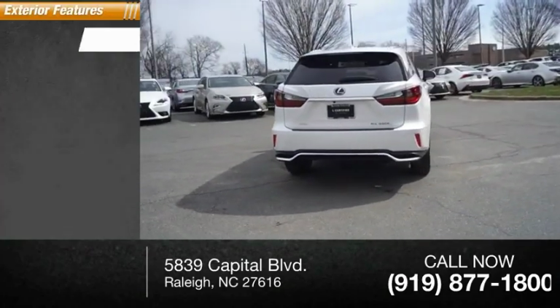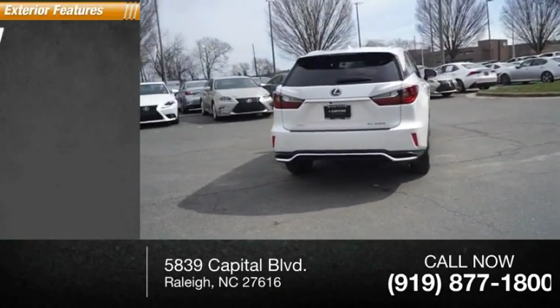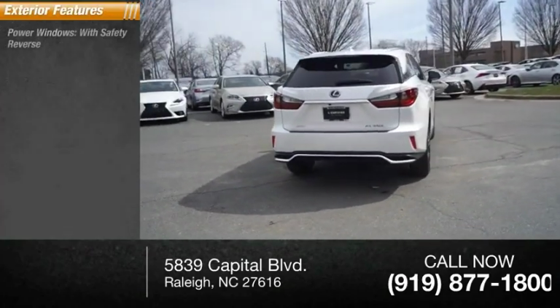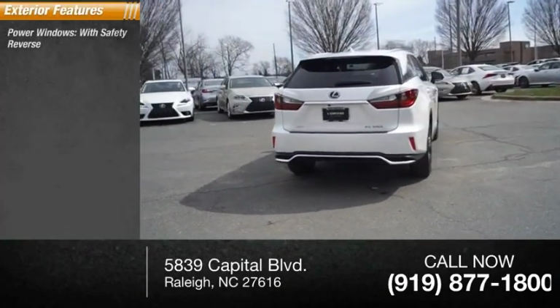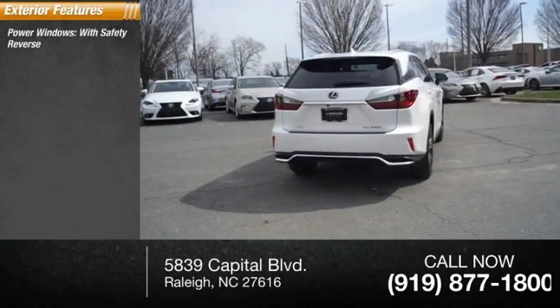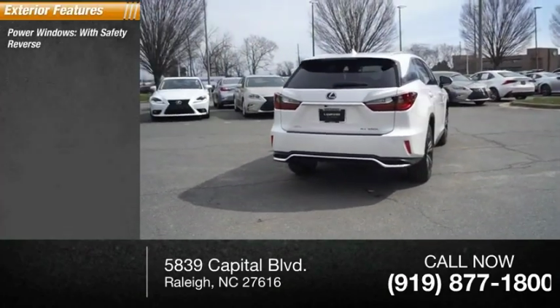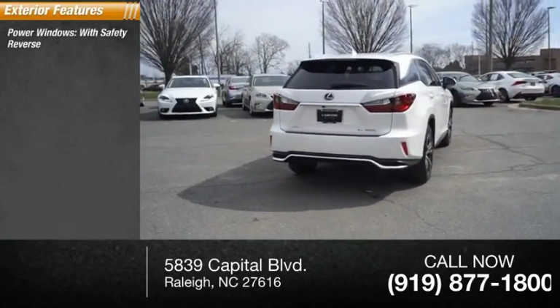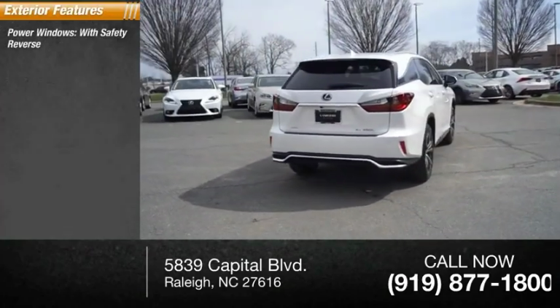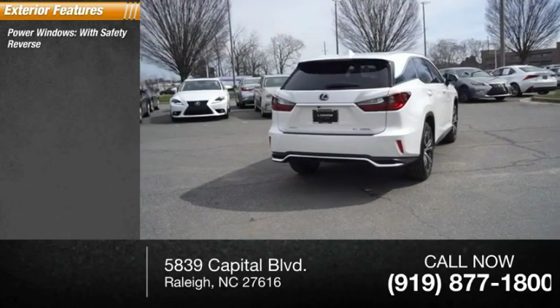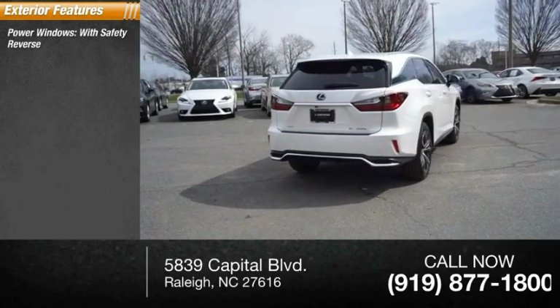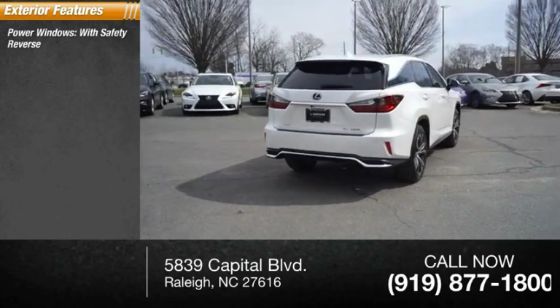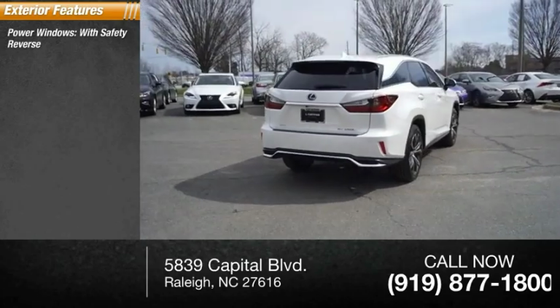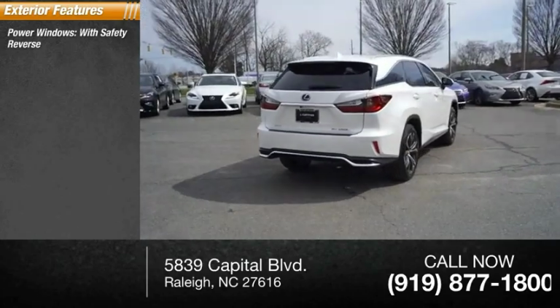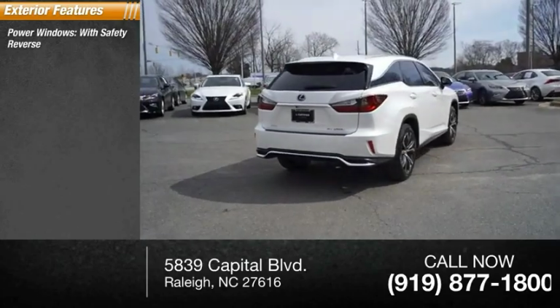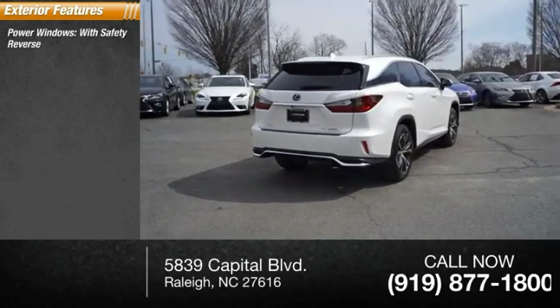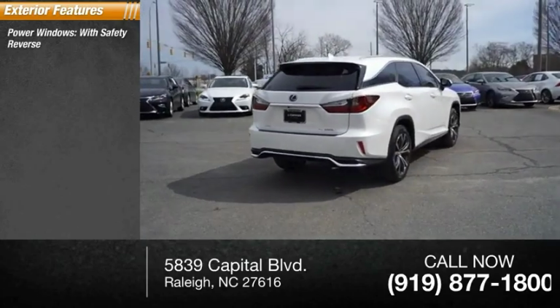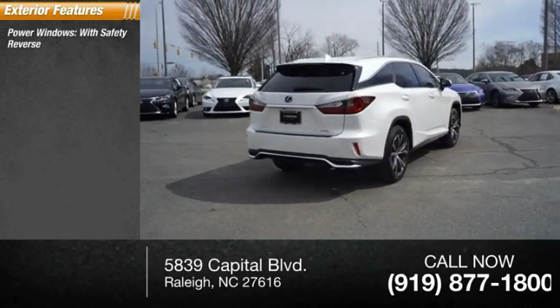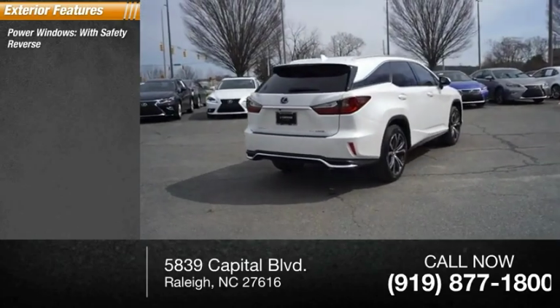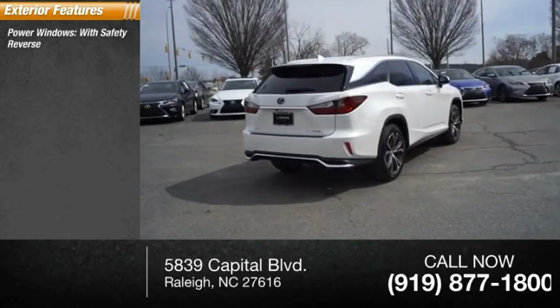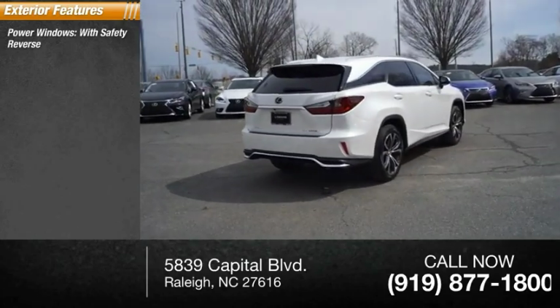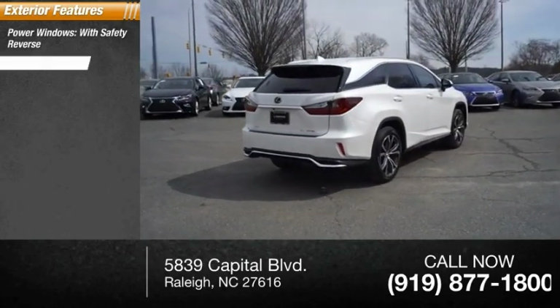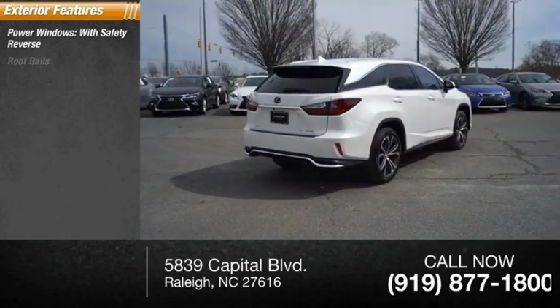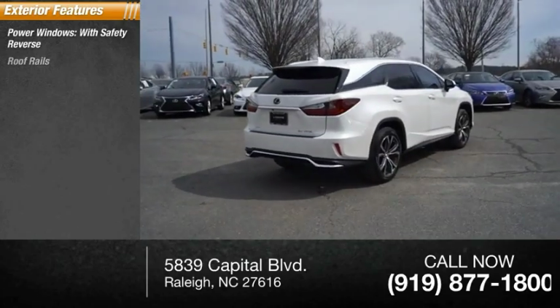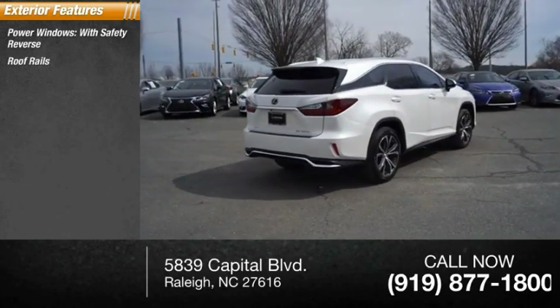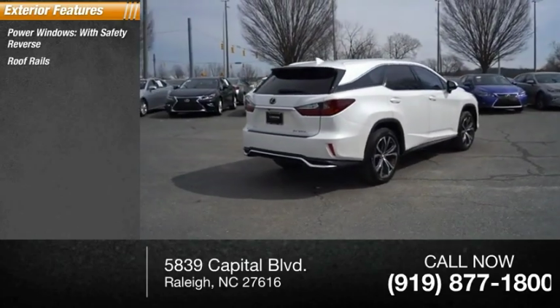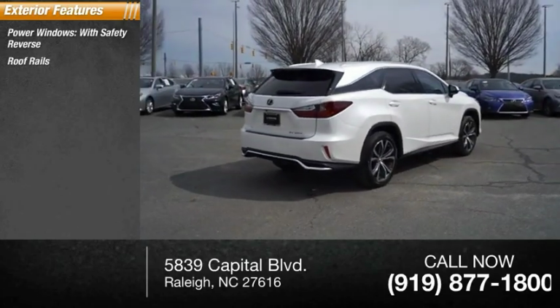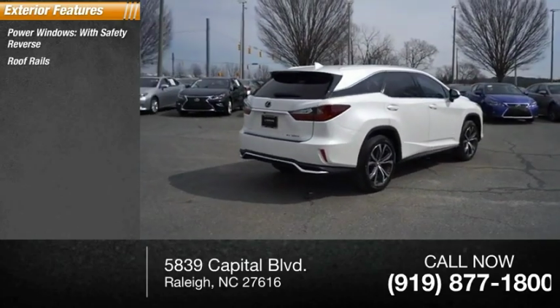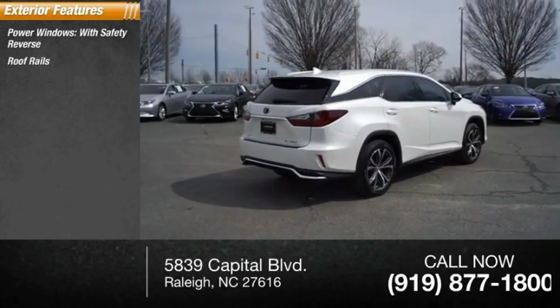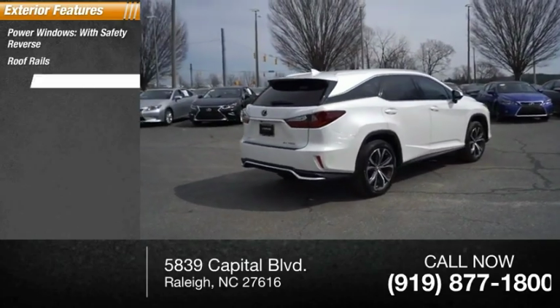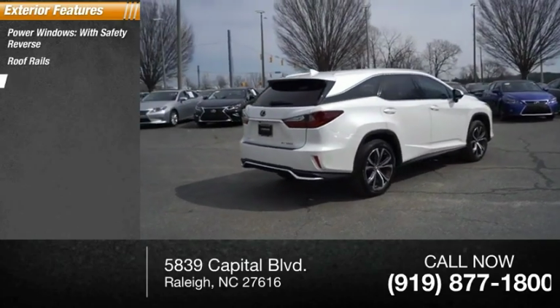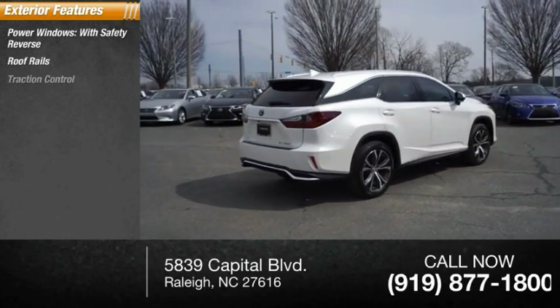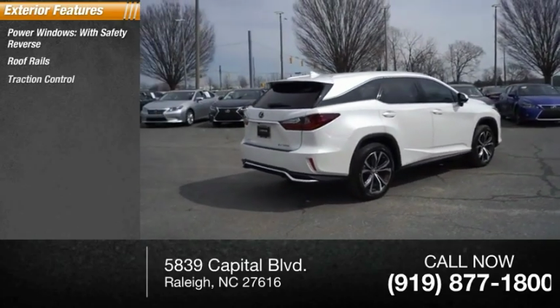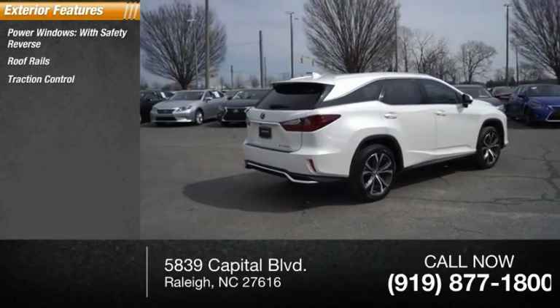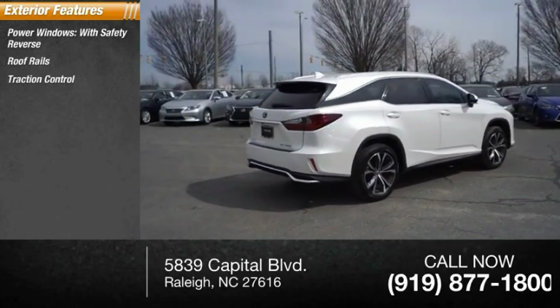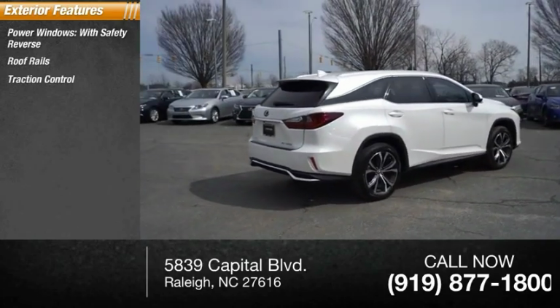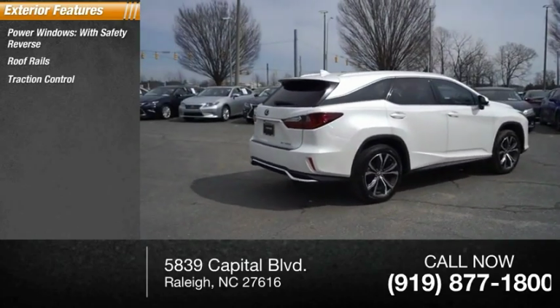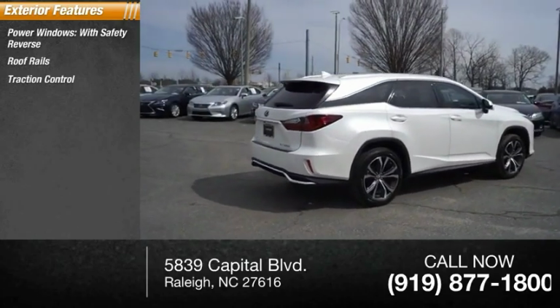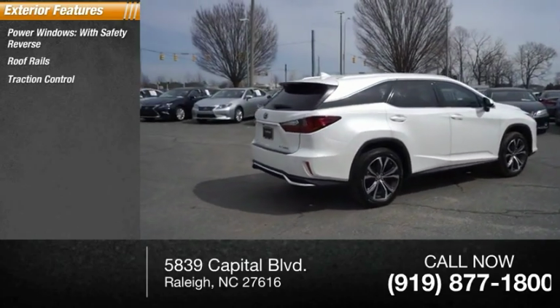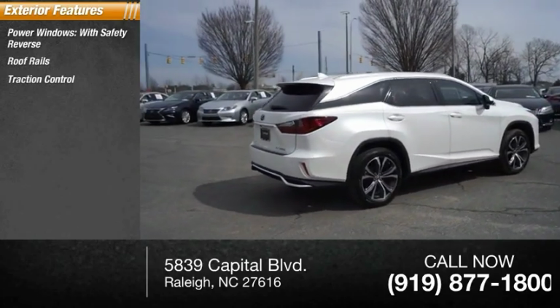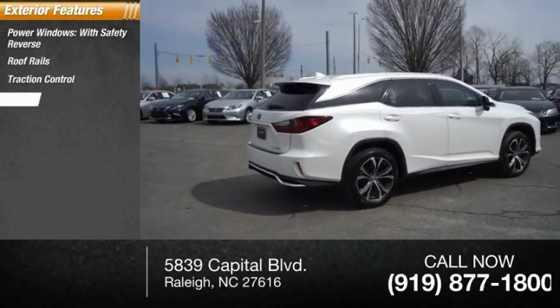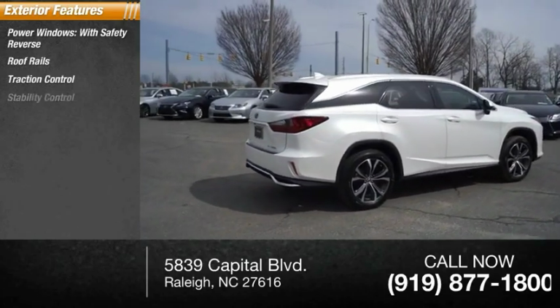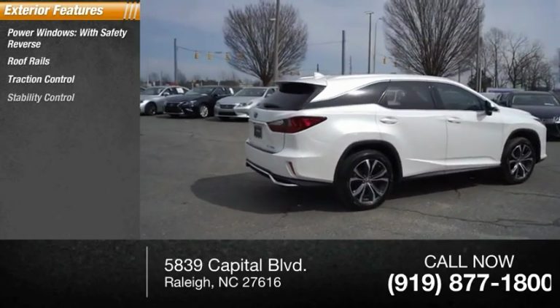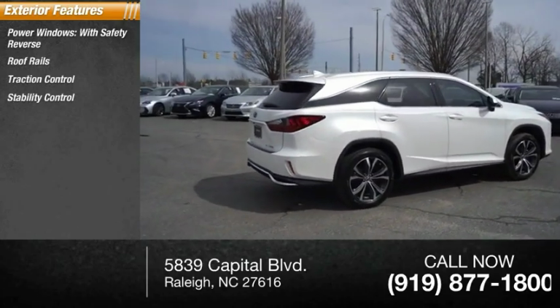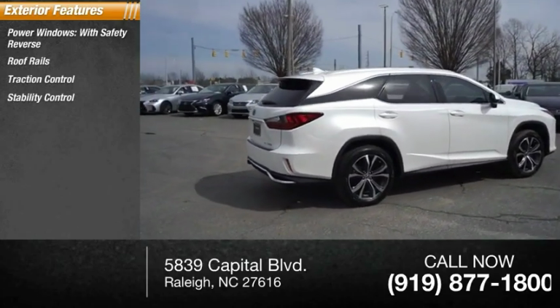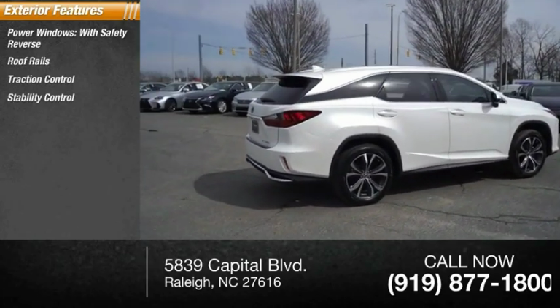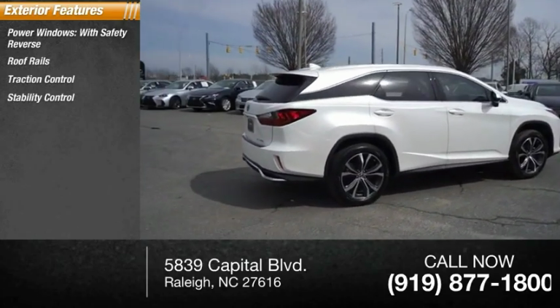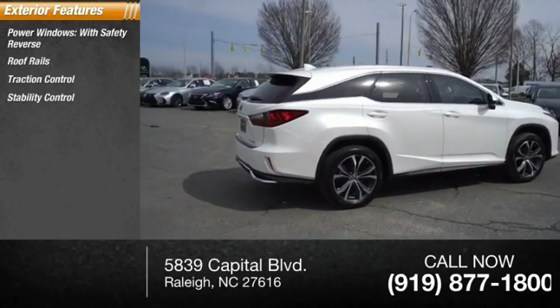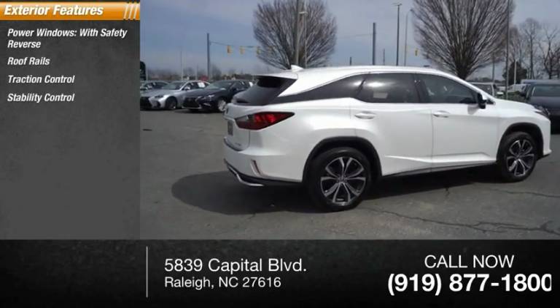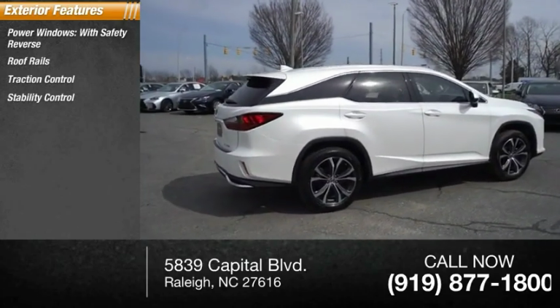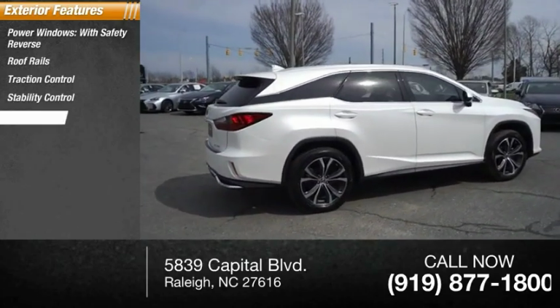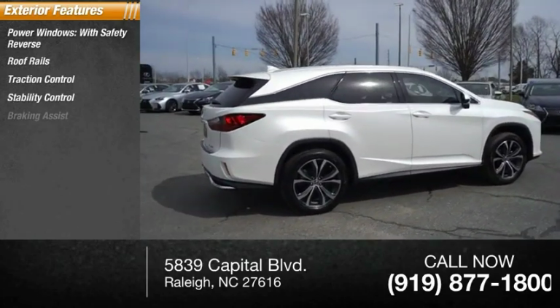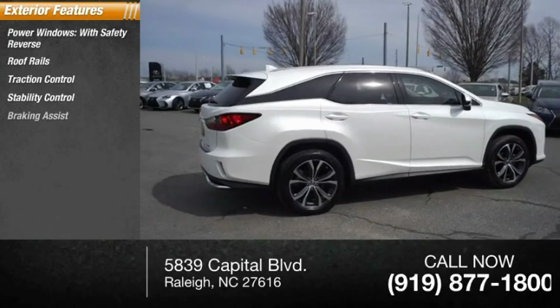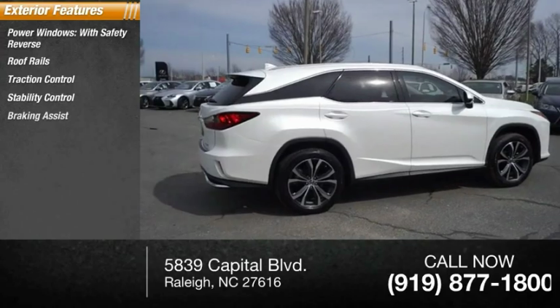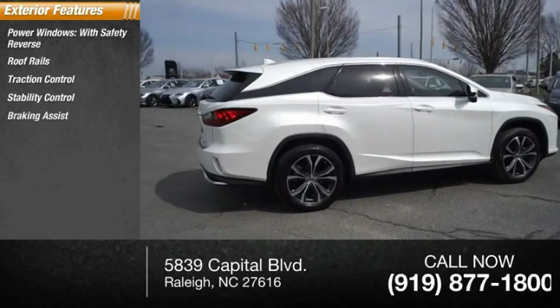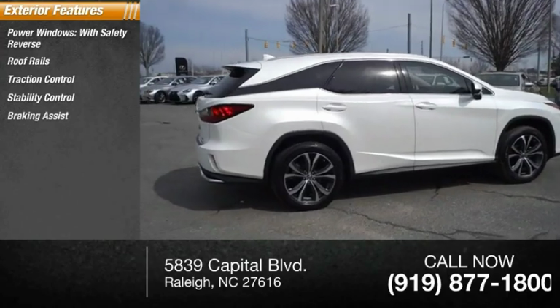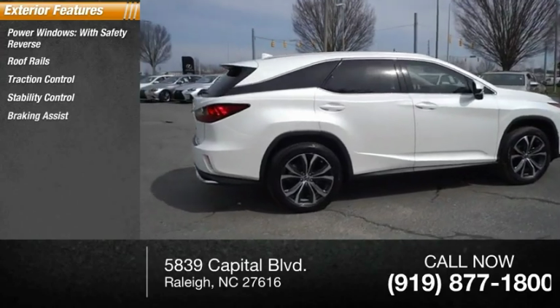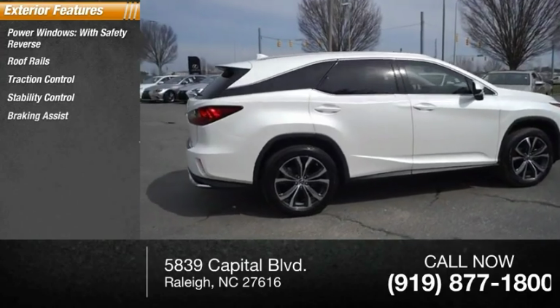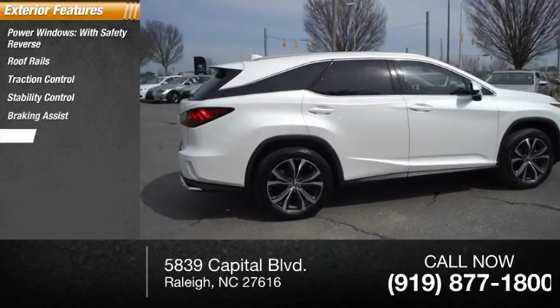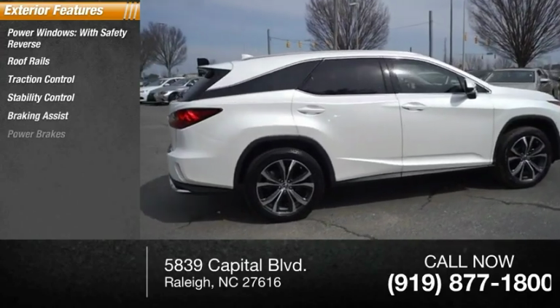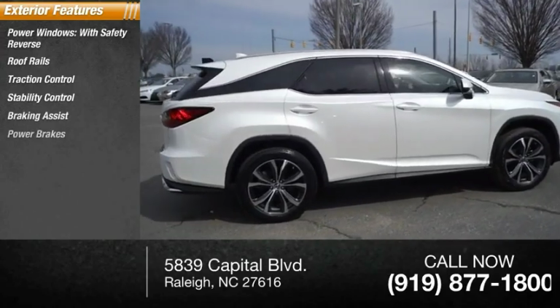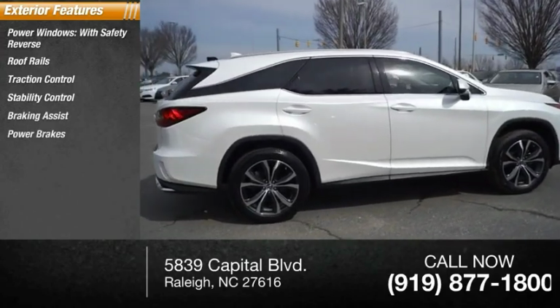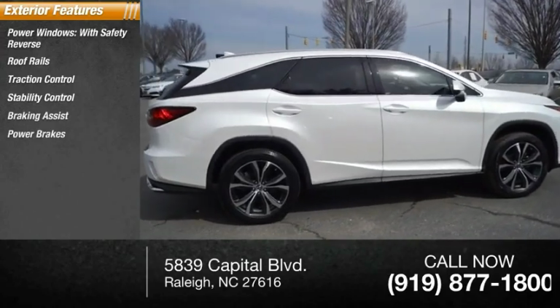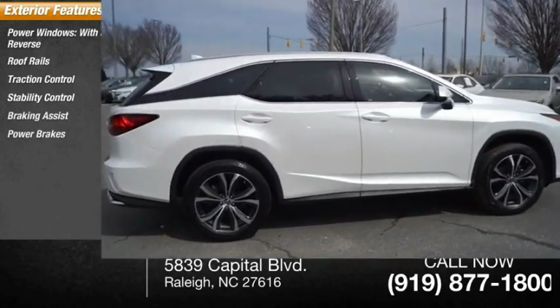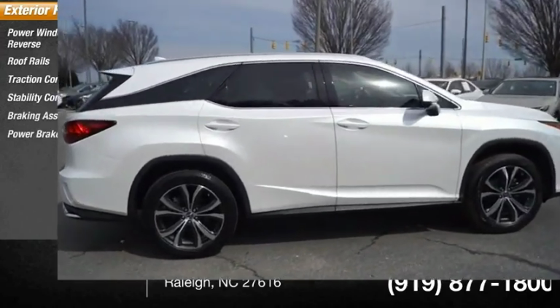Power windows with safety reverse, roof rails, traction control, stability control, braking assist, power brakes.